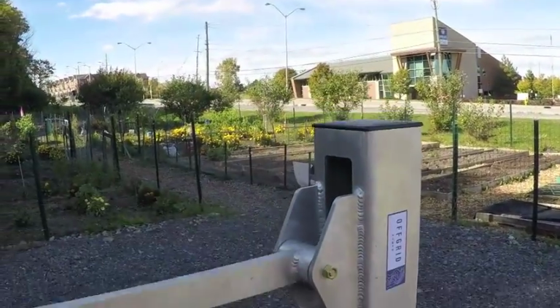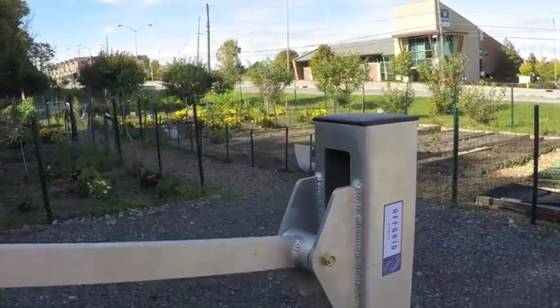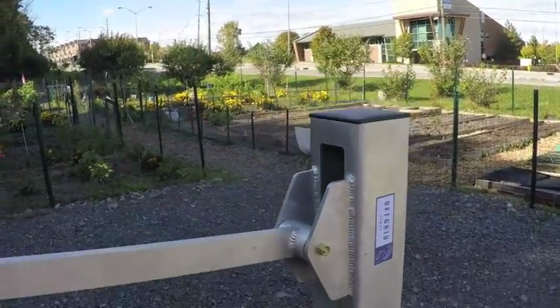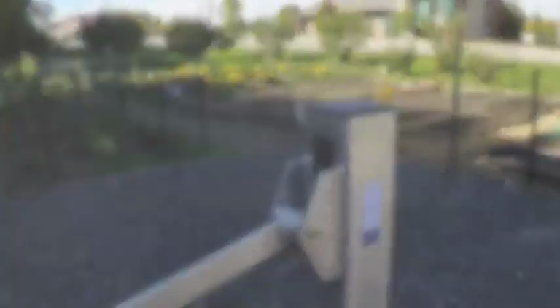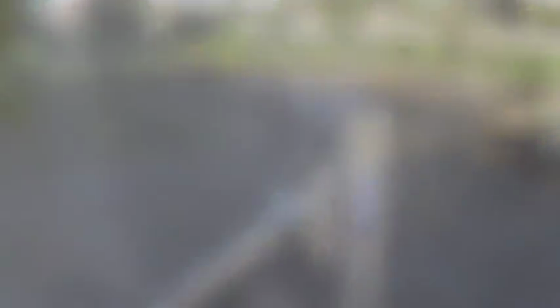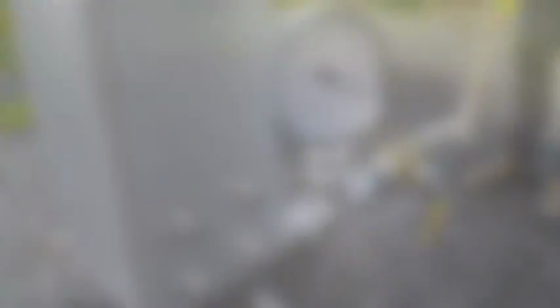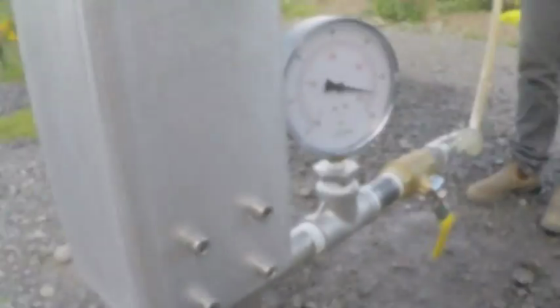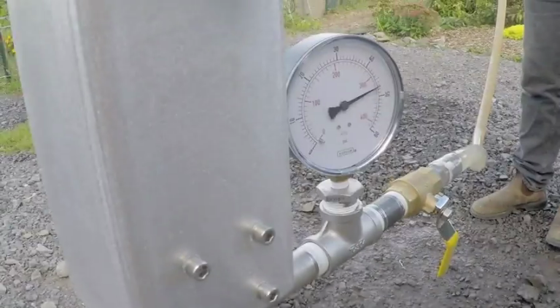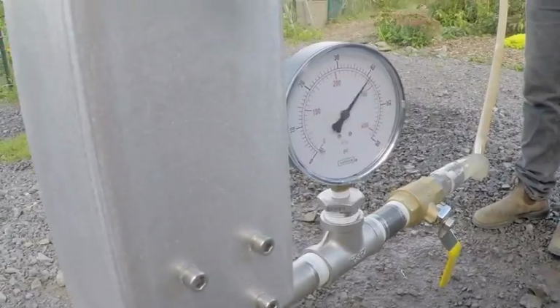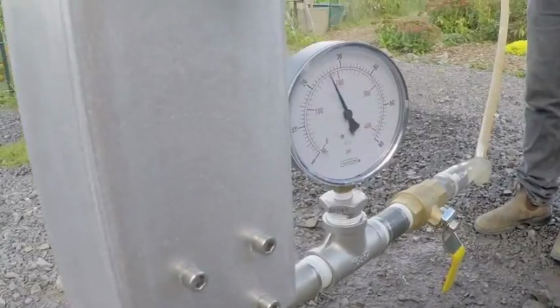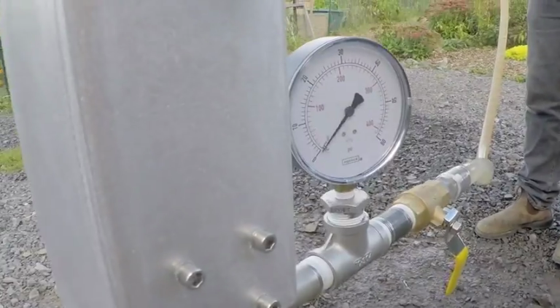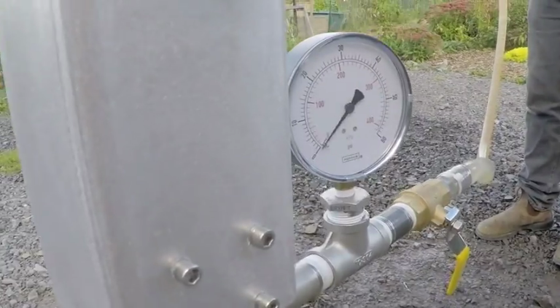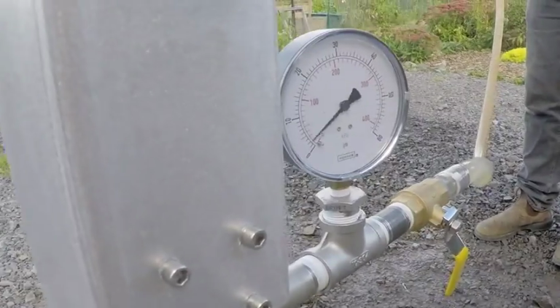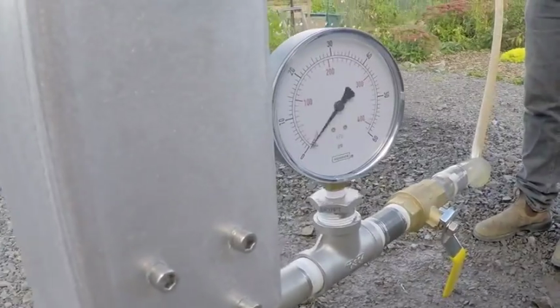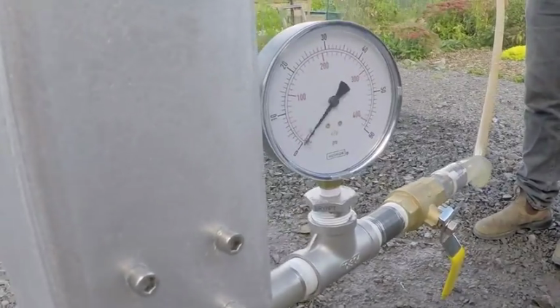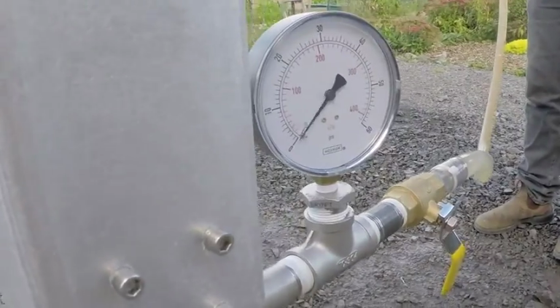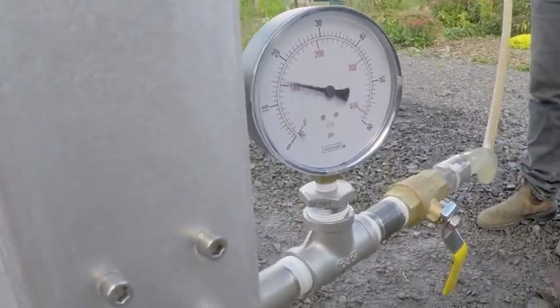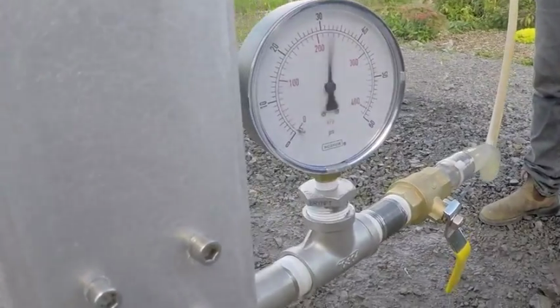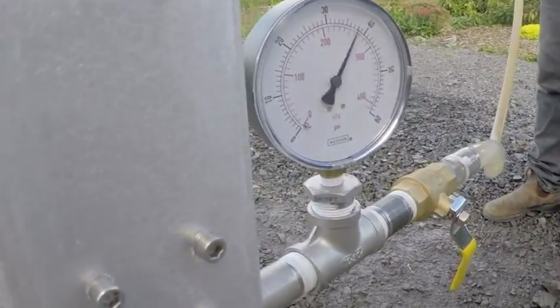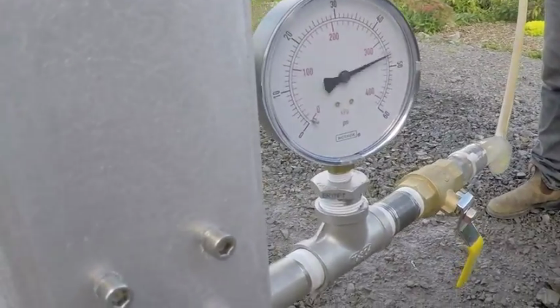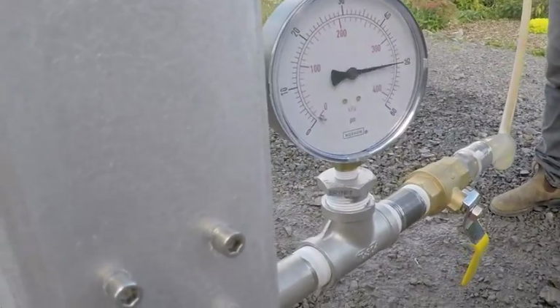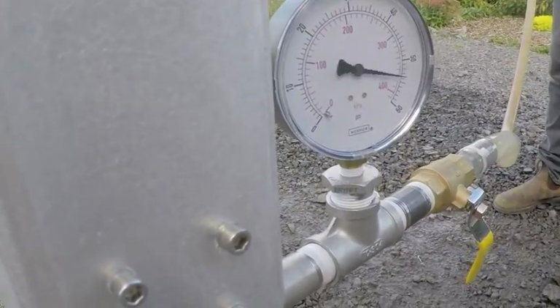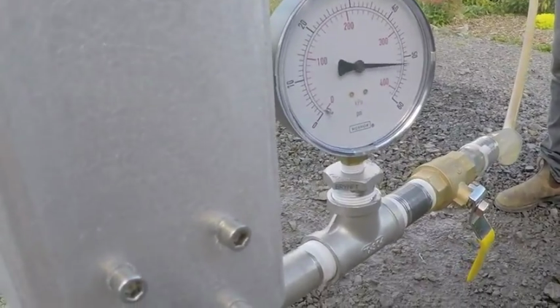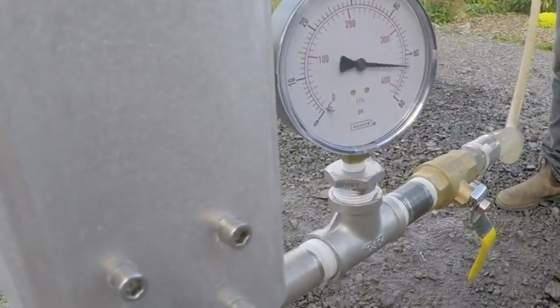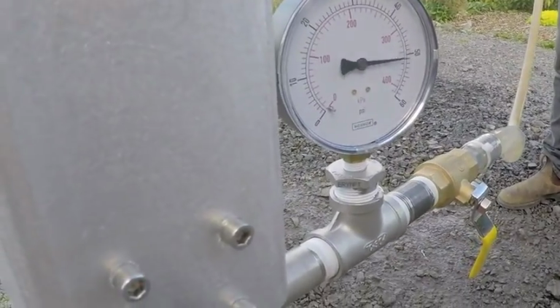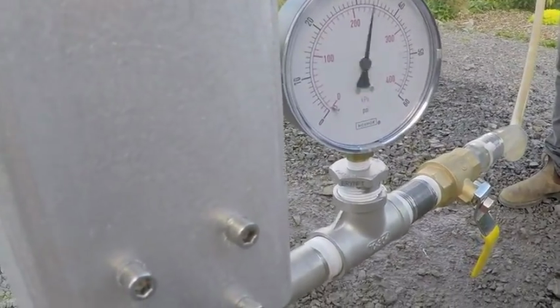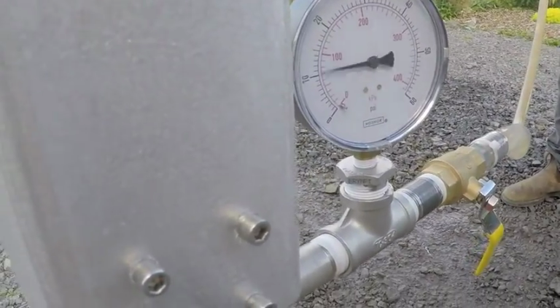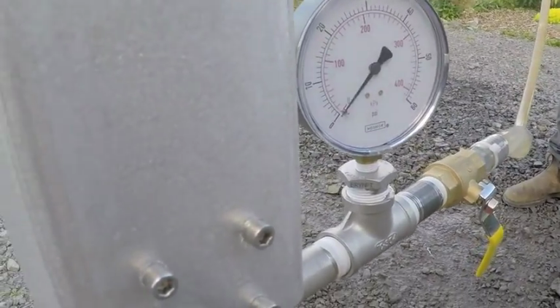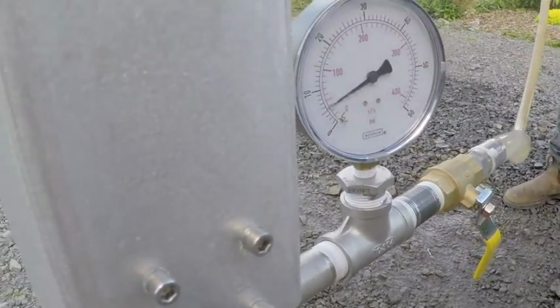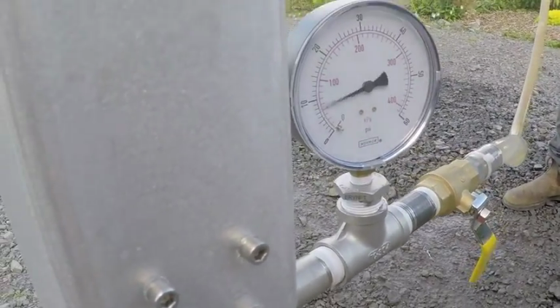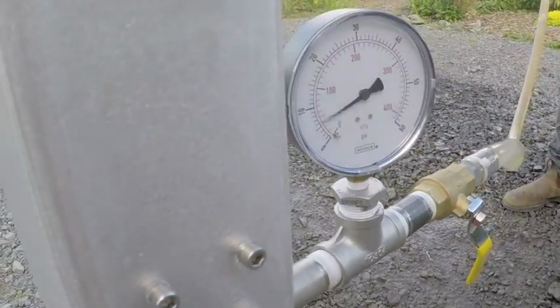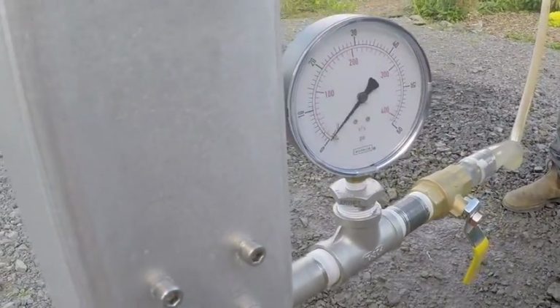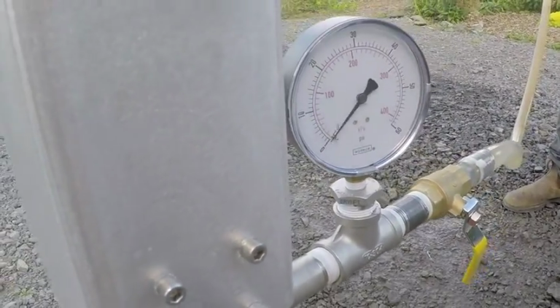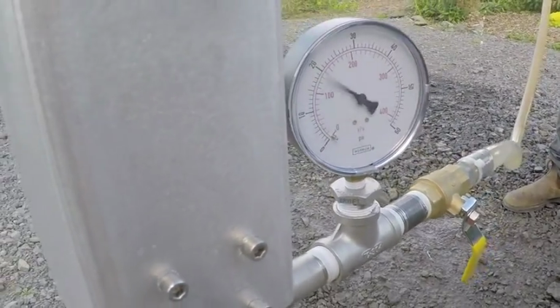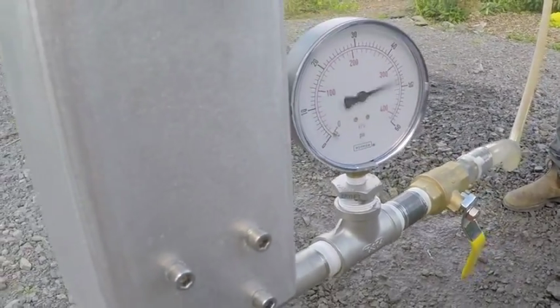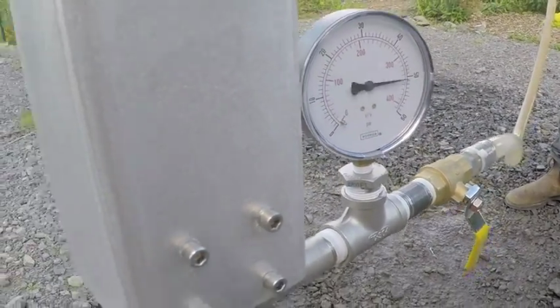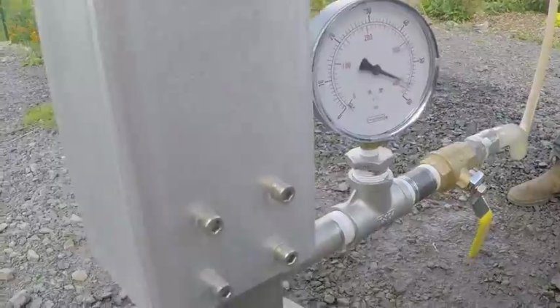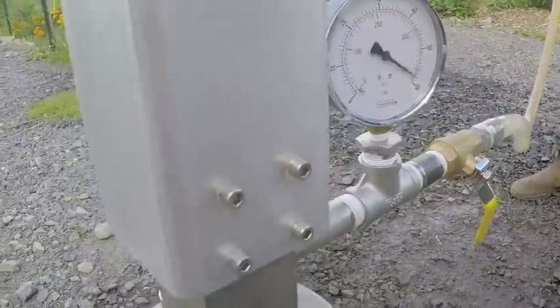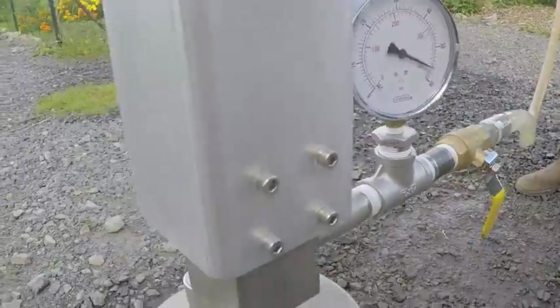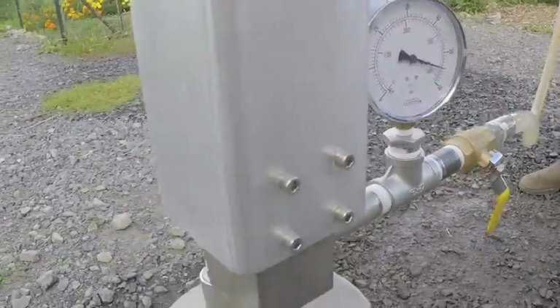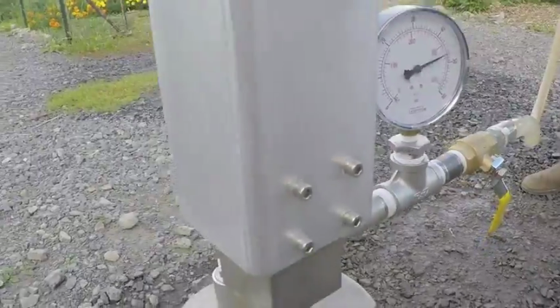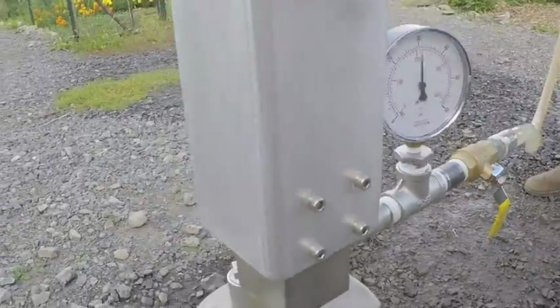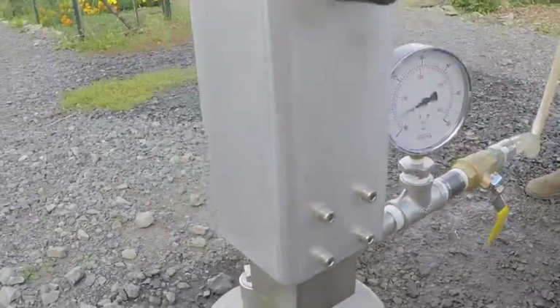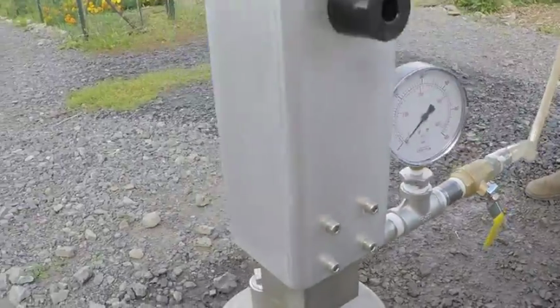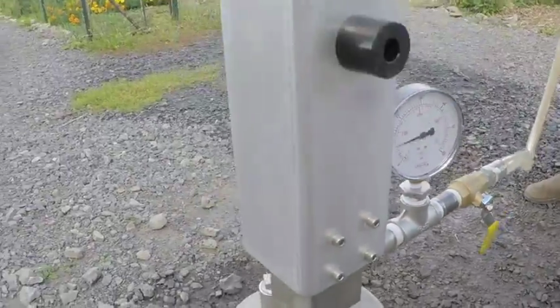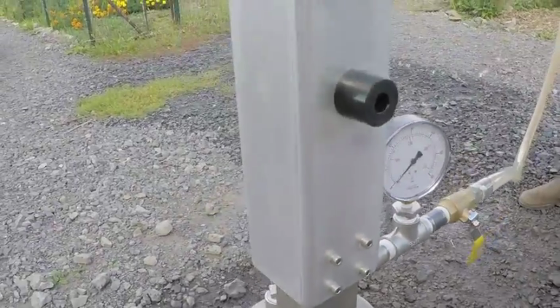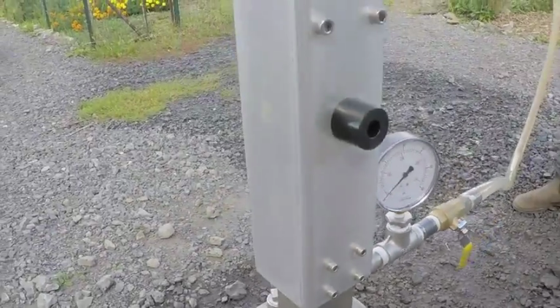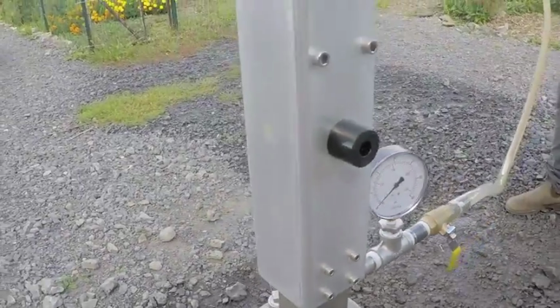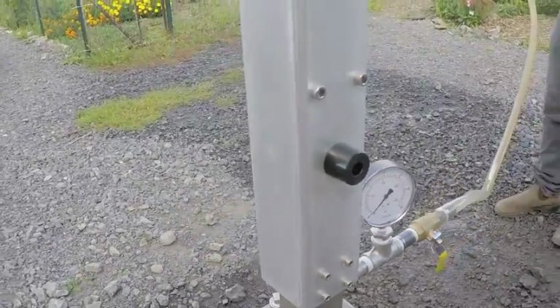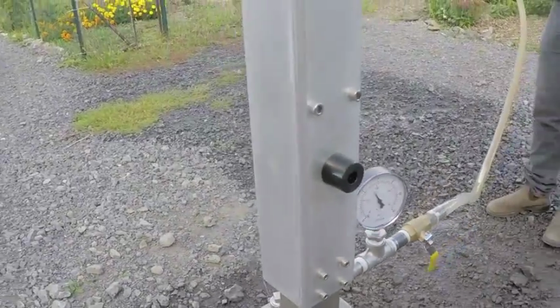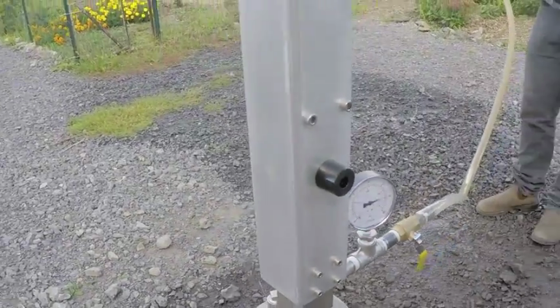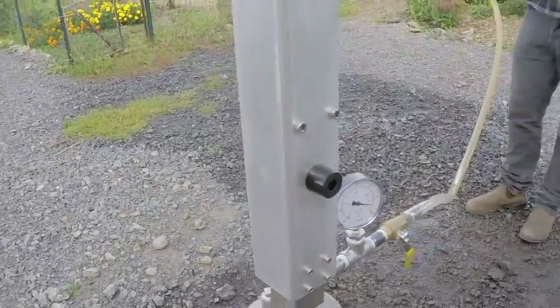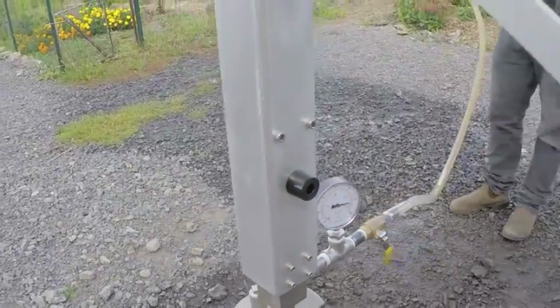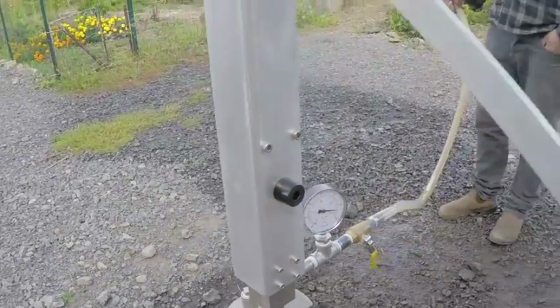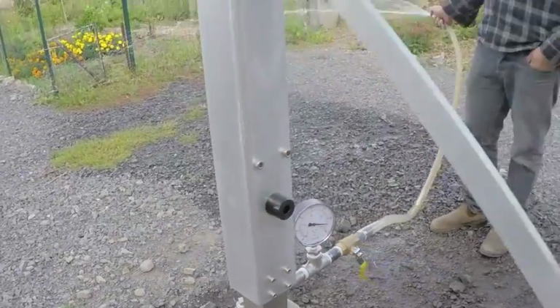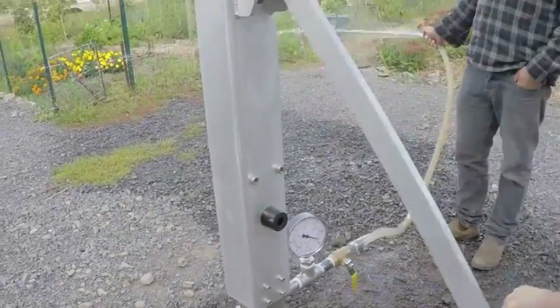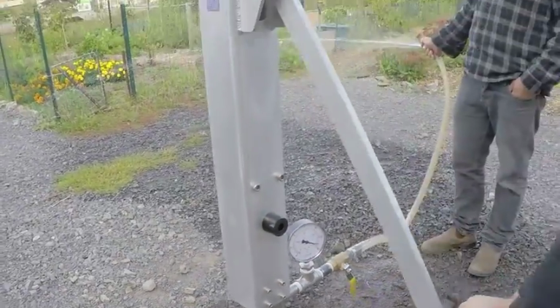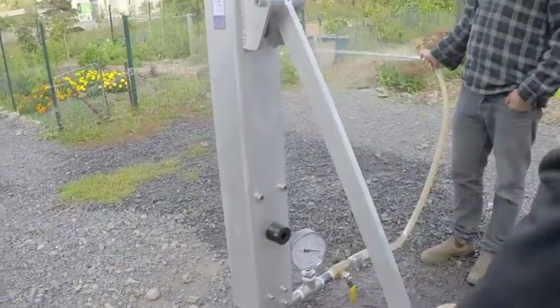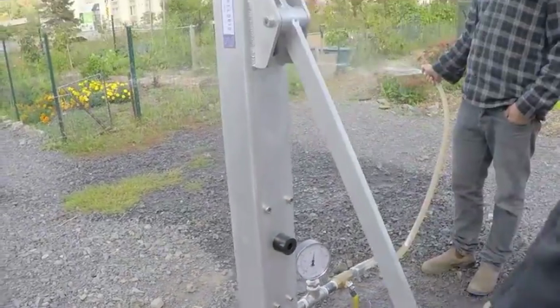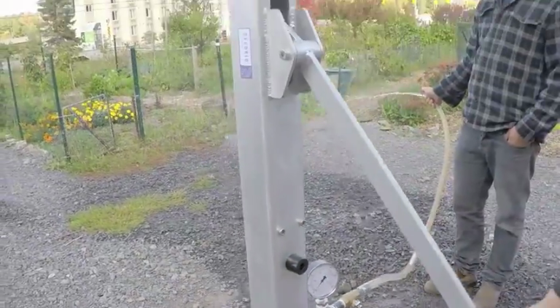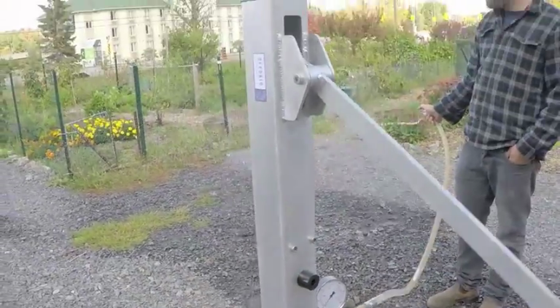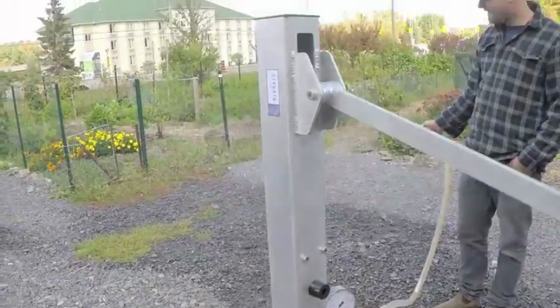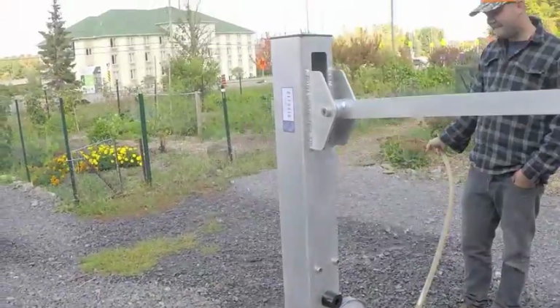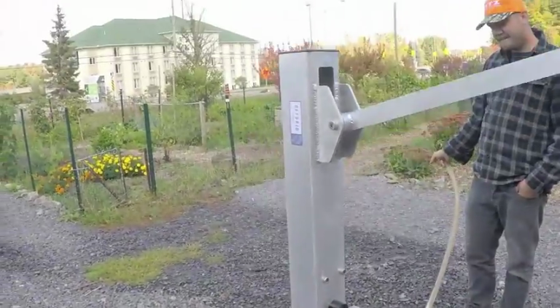One can easily use the Hand Lever Pump to pump into a pressurized system, meaning taps, toilets, and showers are all usable.